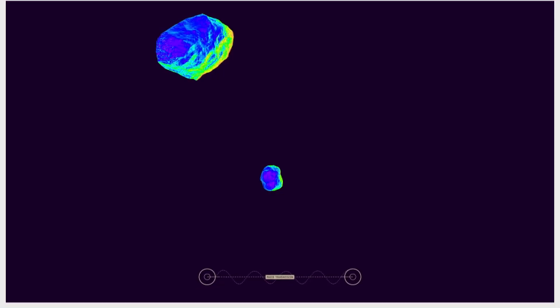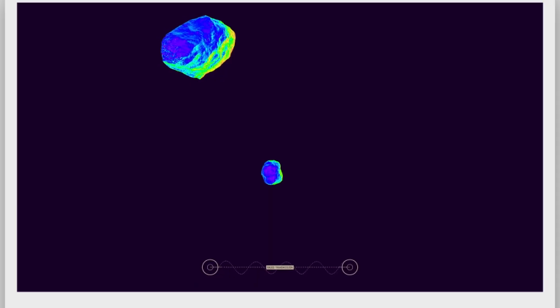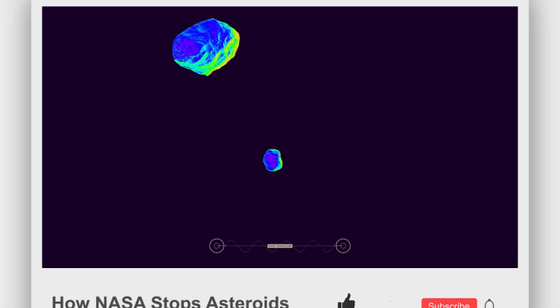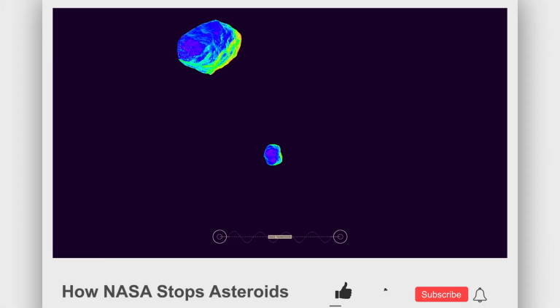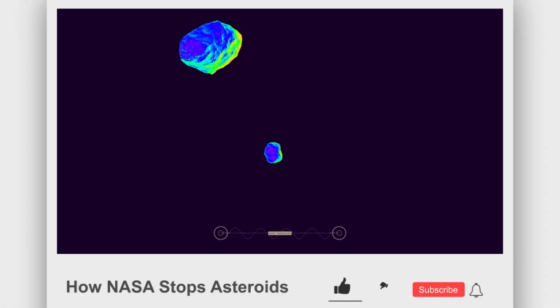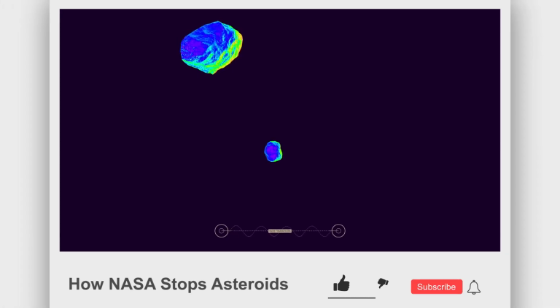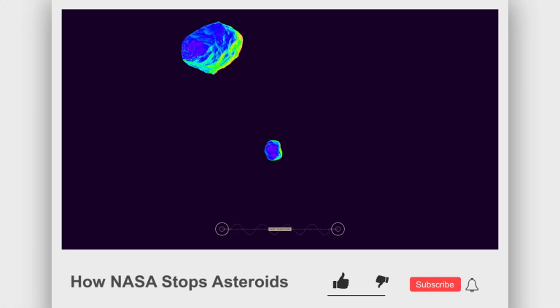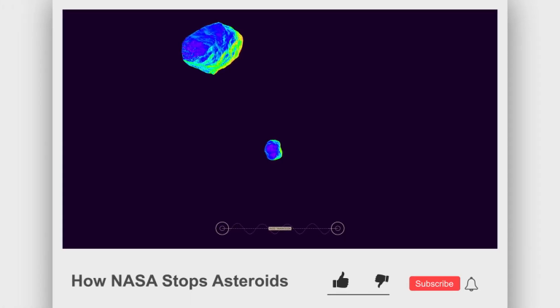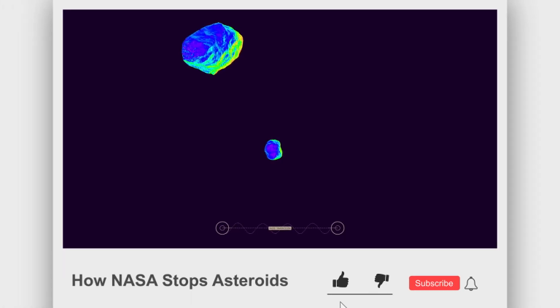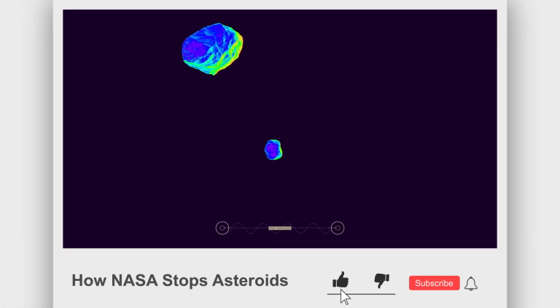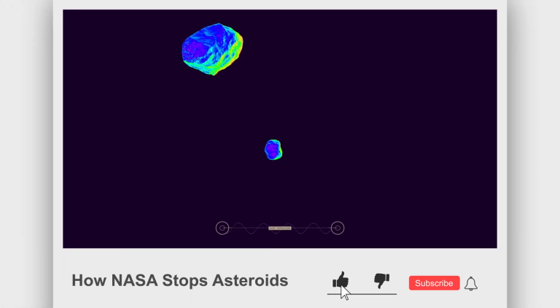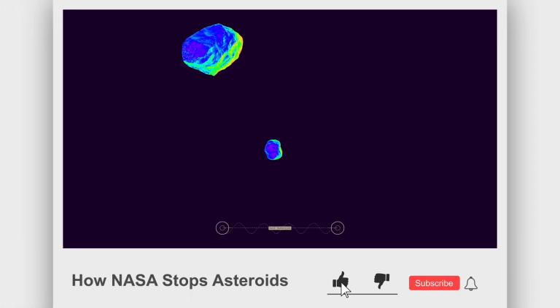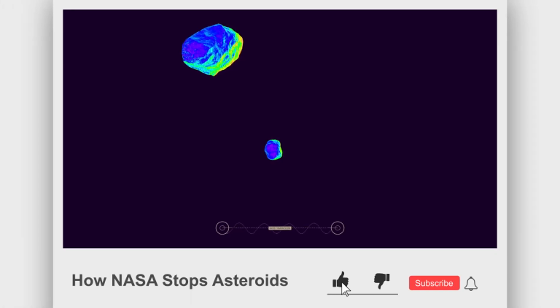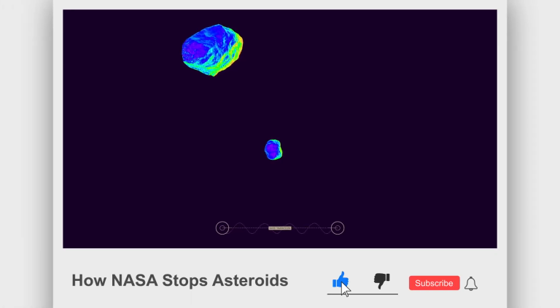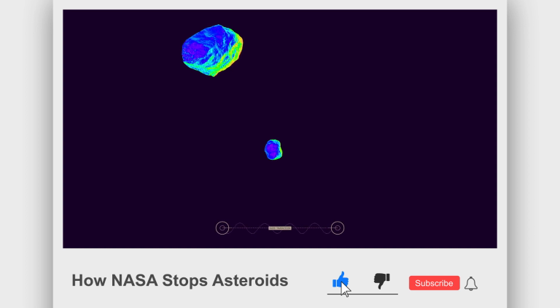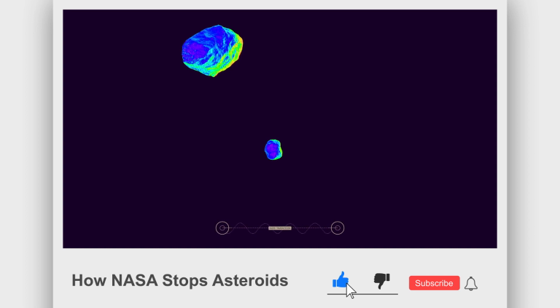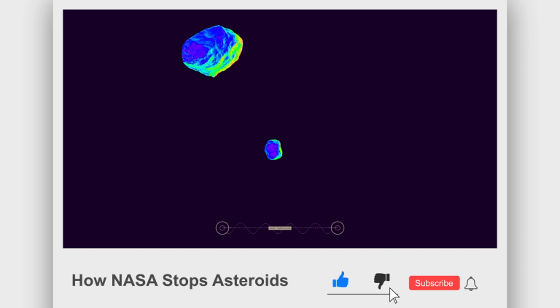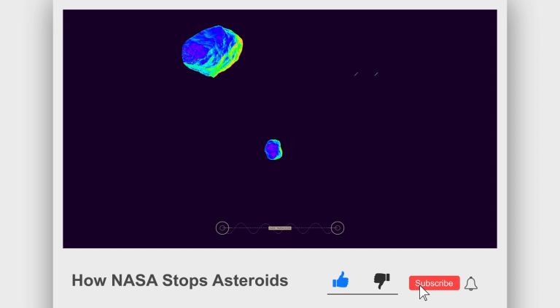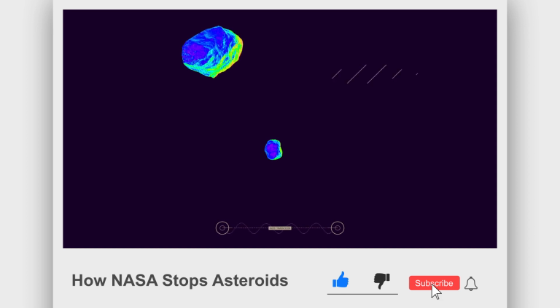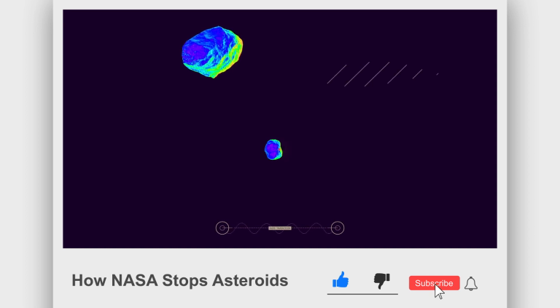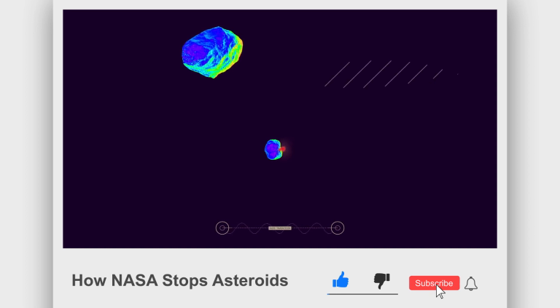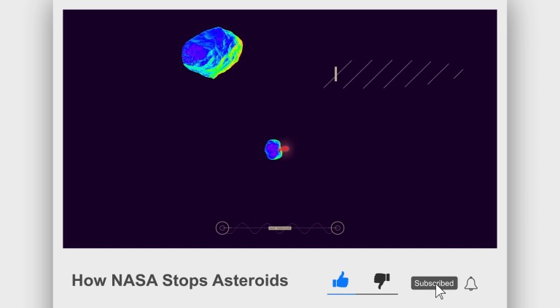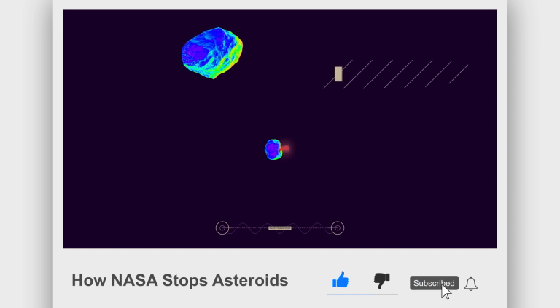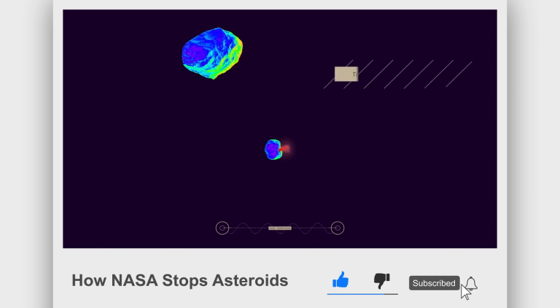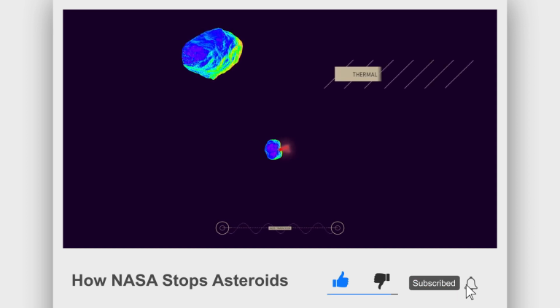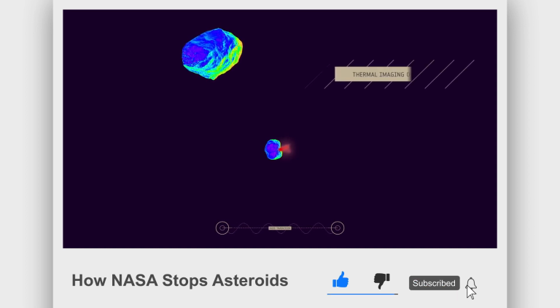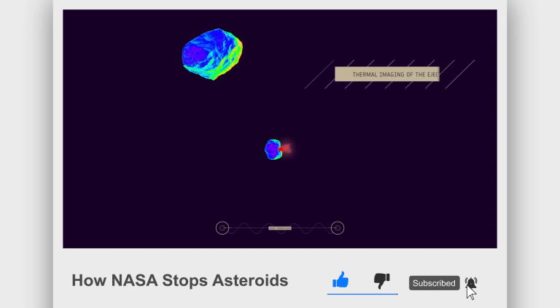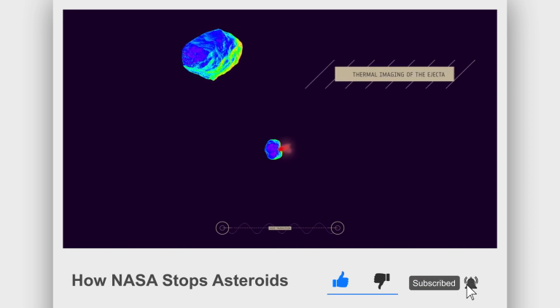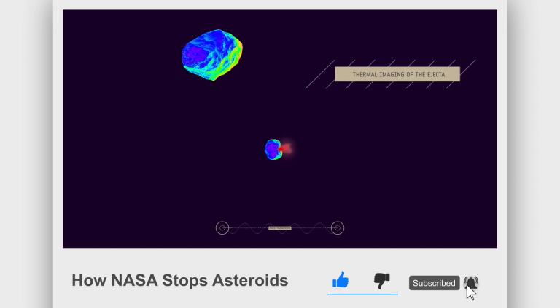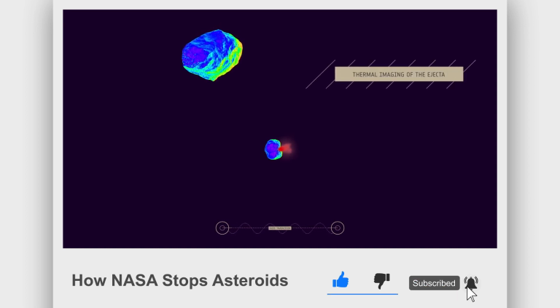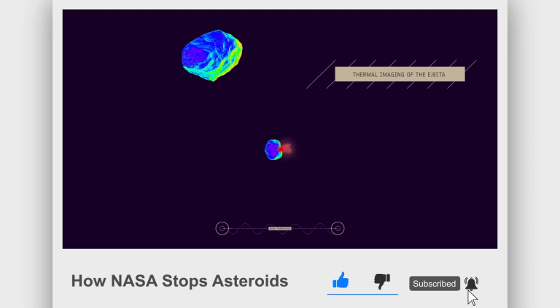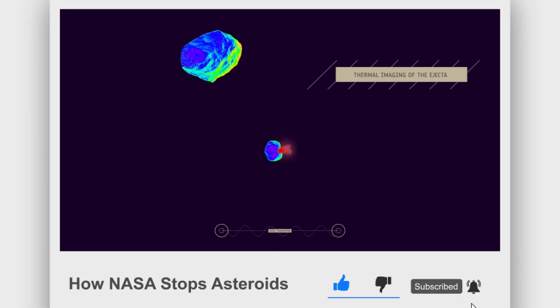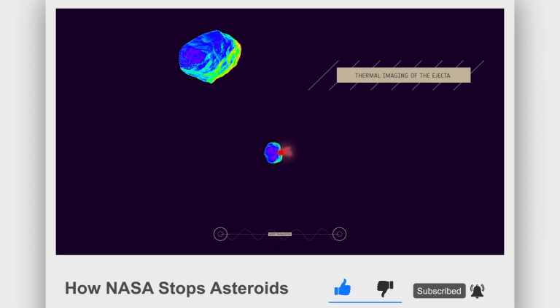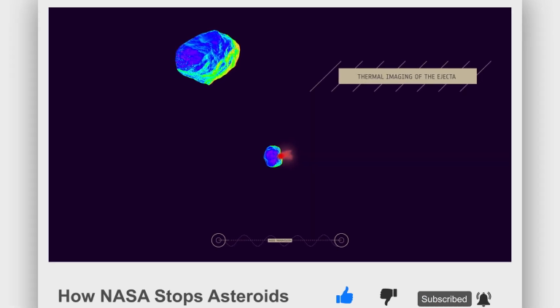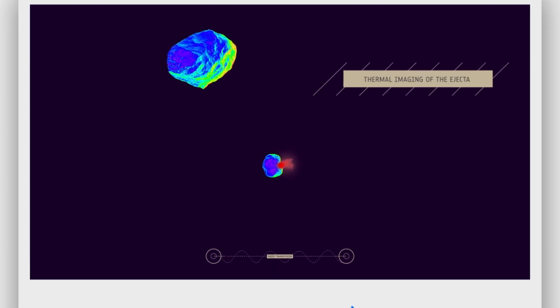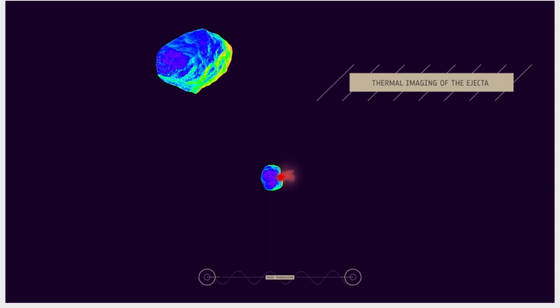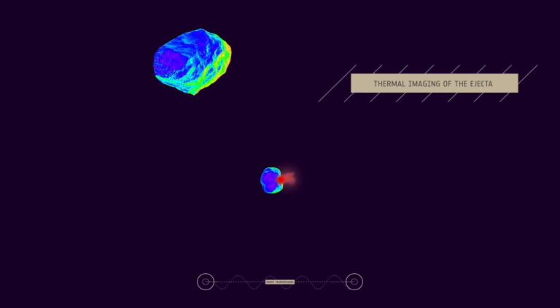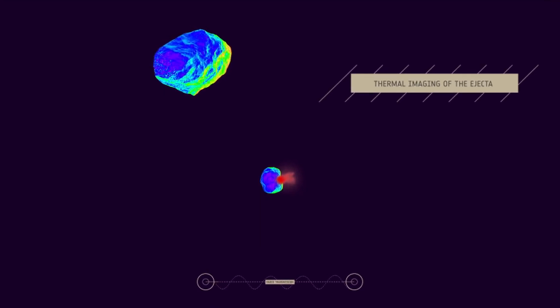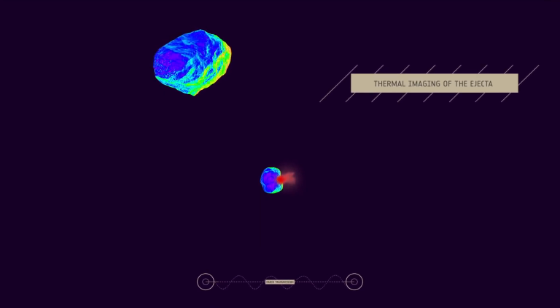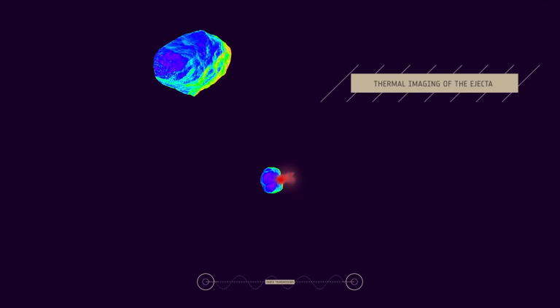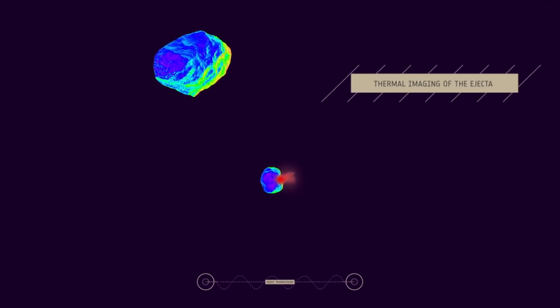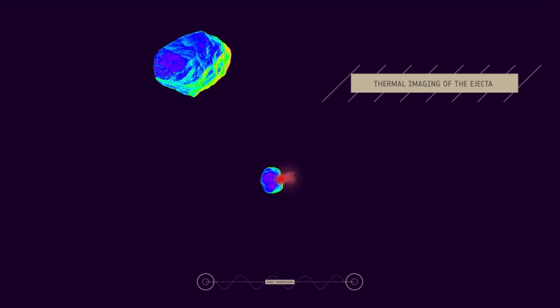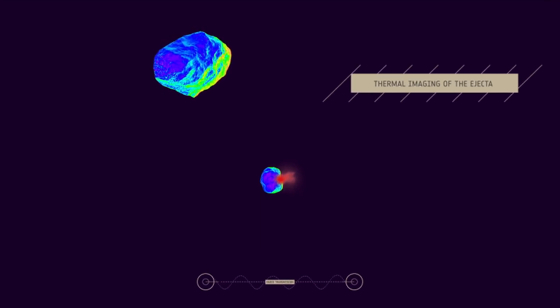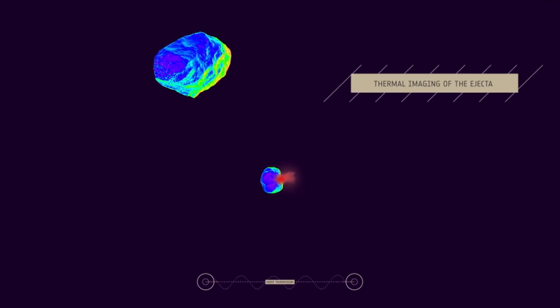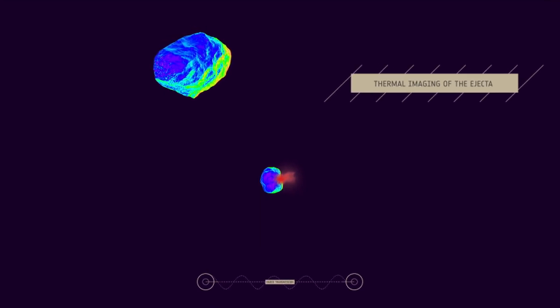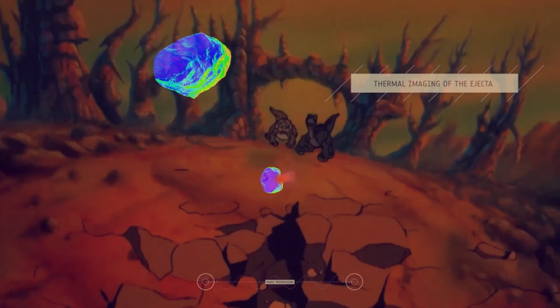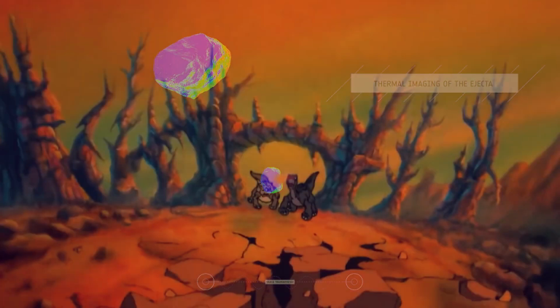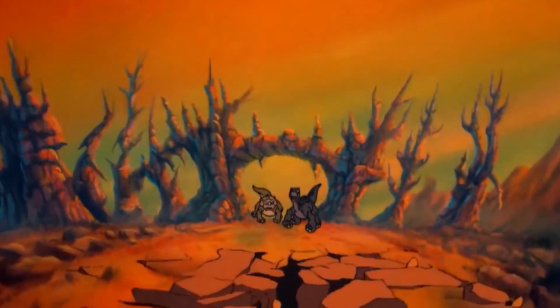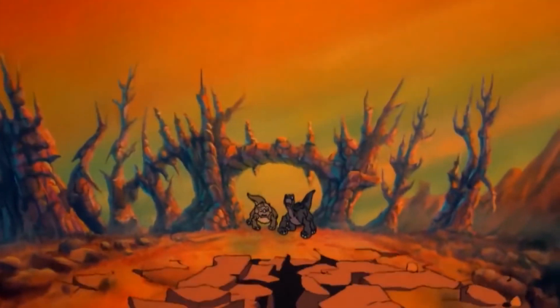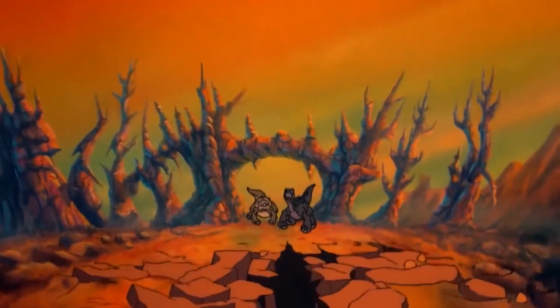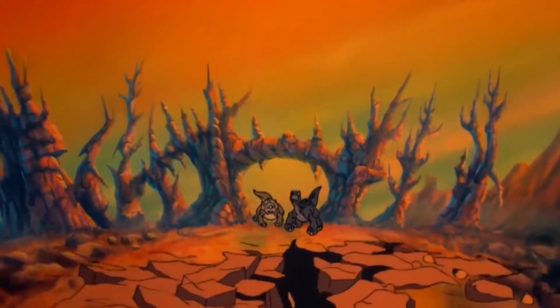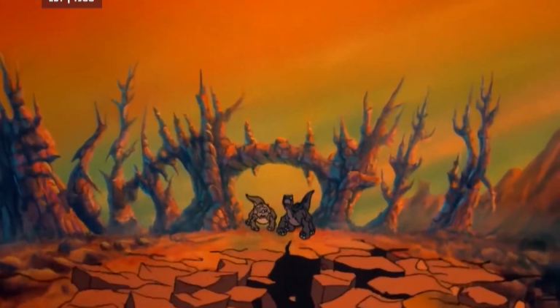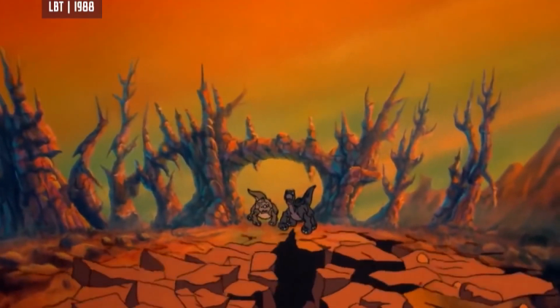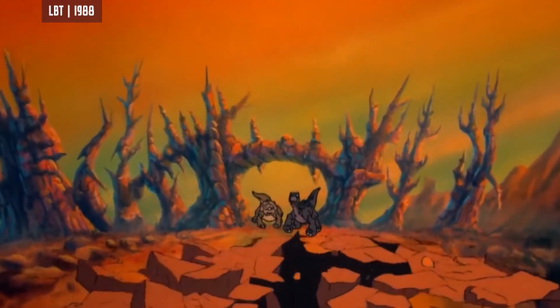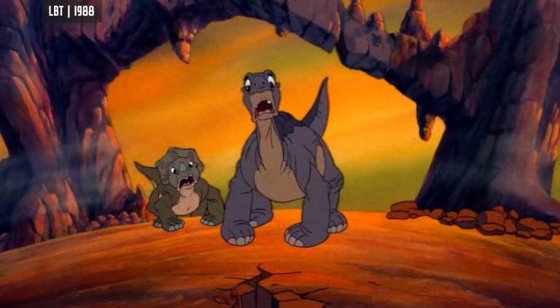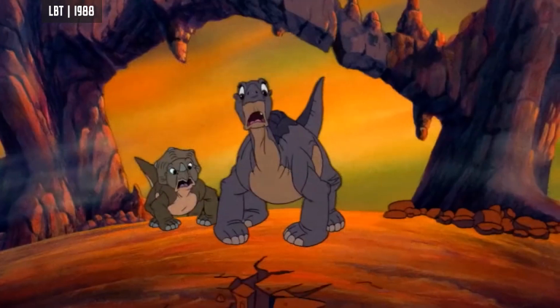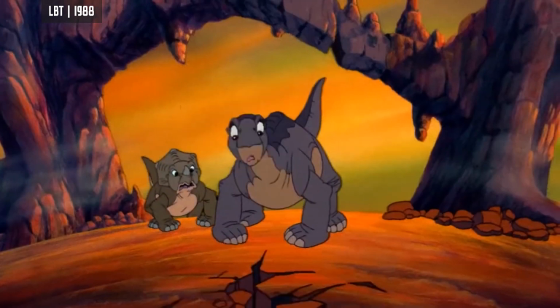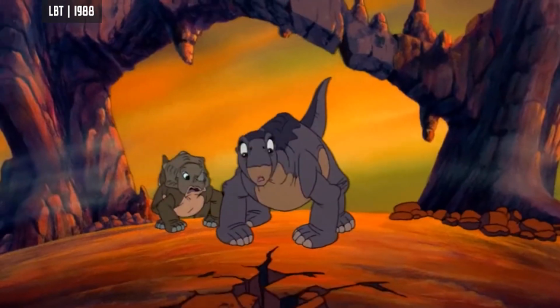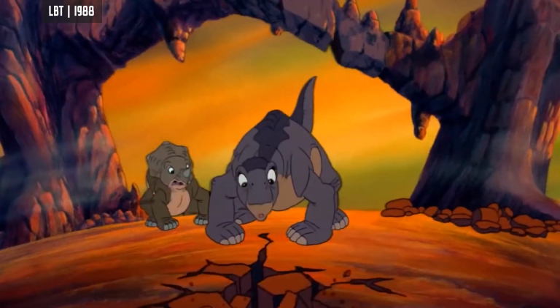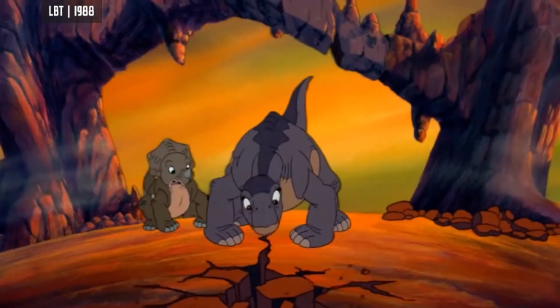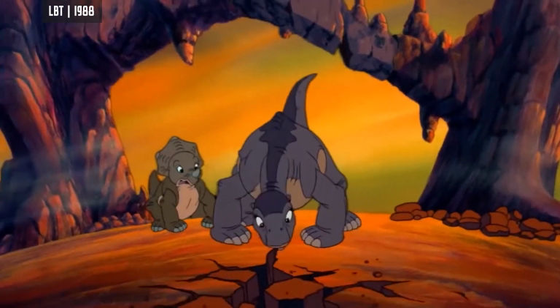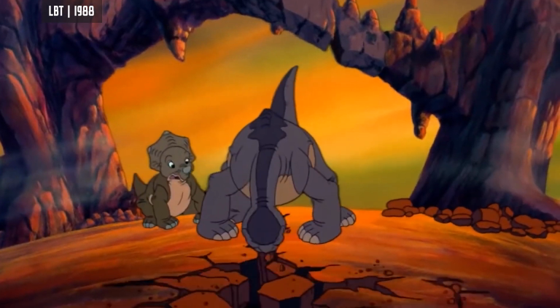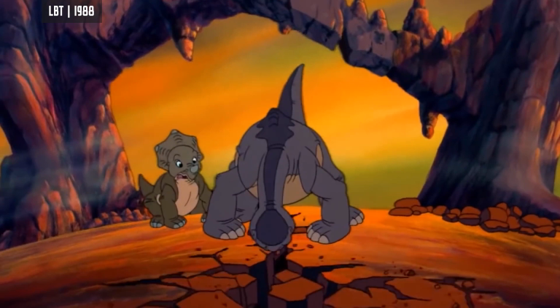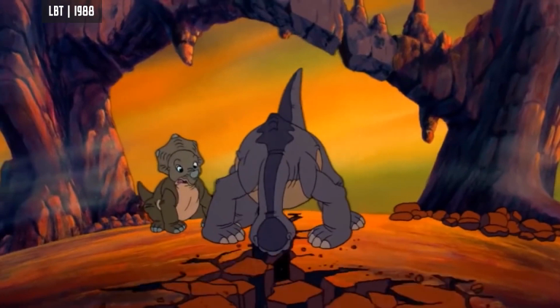So rest assured — while we're watching YouTube and clicking that like button, NASA is hard at work trying to keep us from going the way of the dinosaurs.